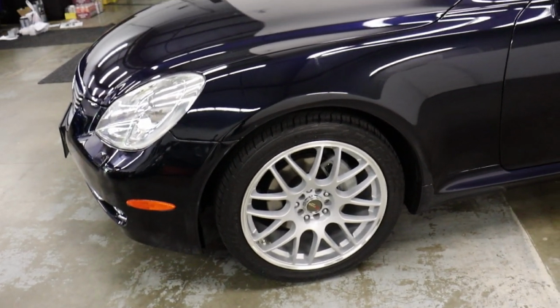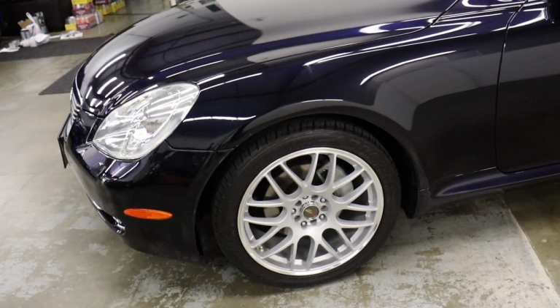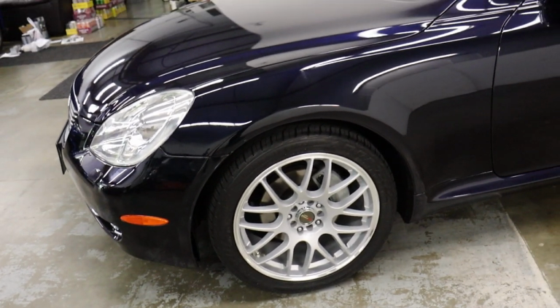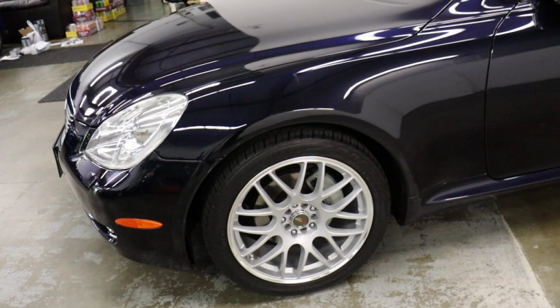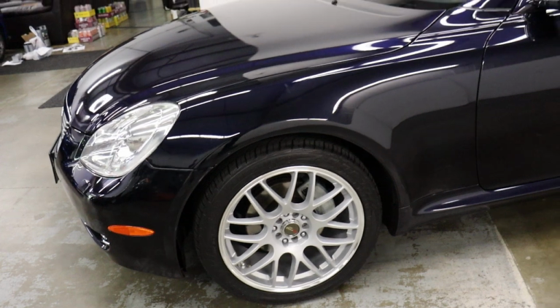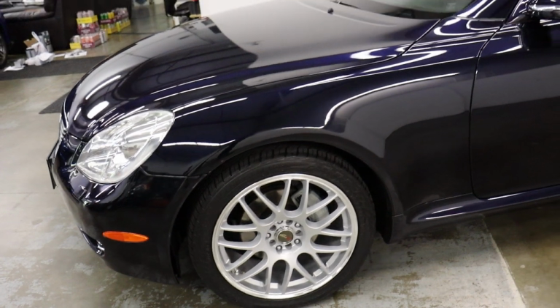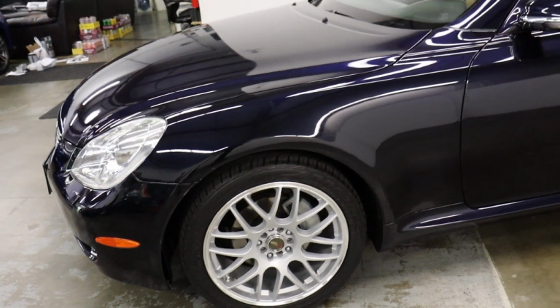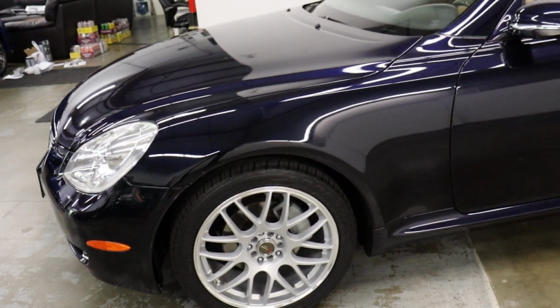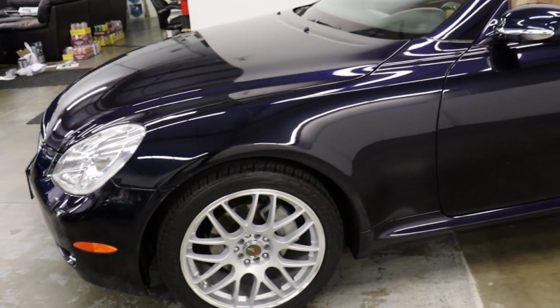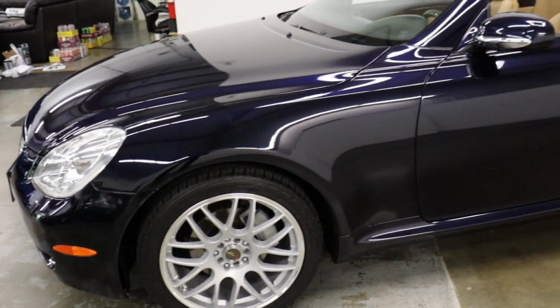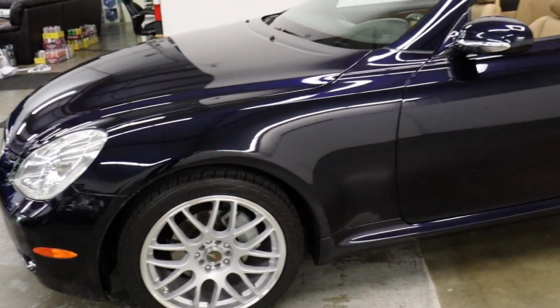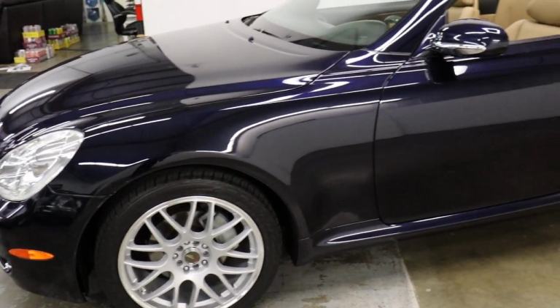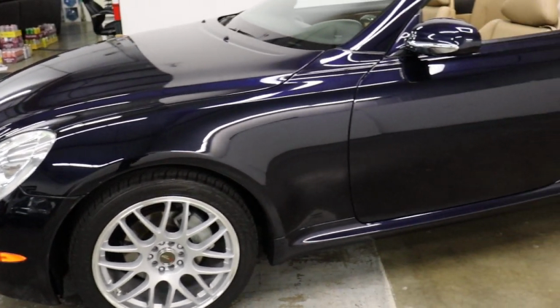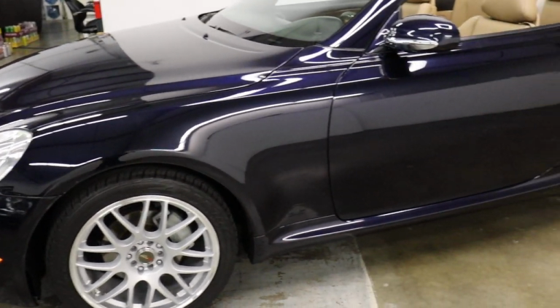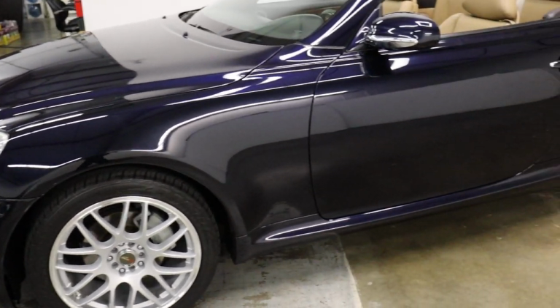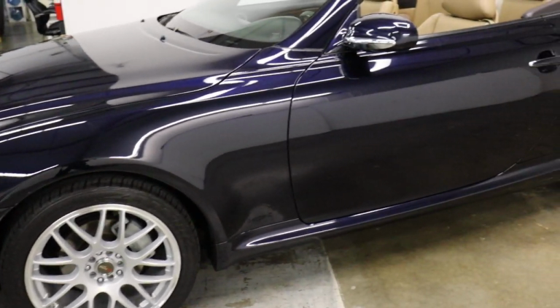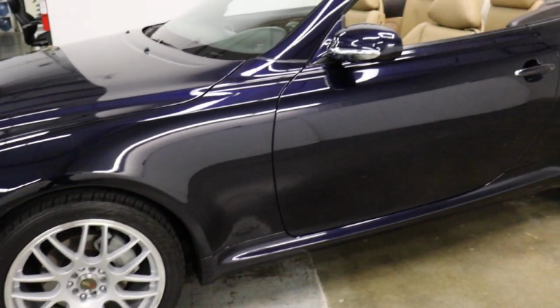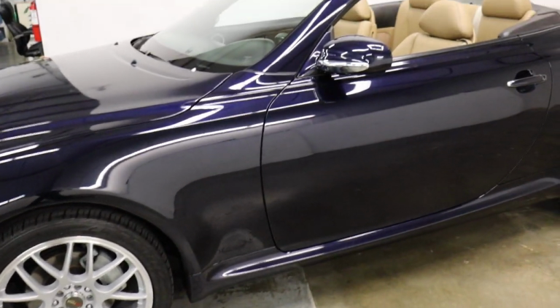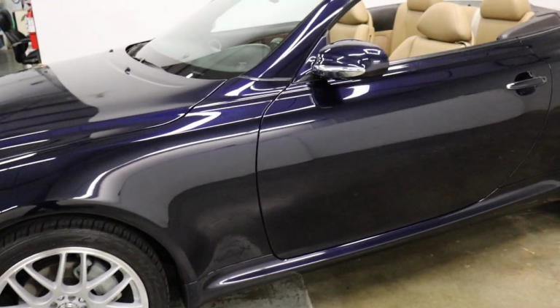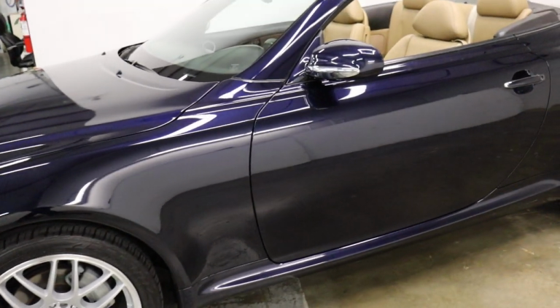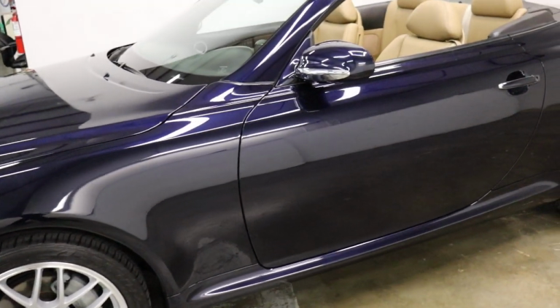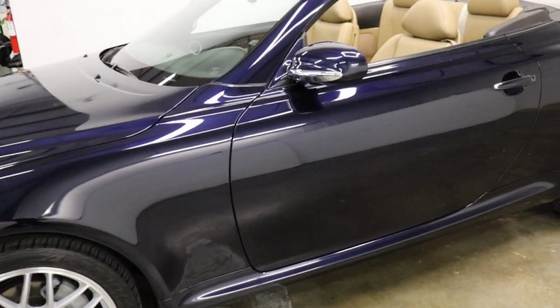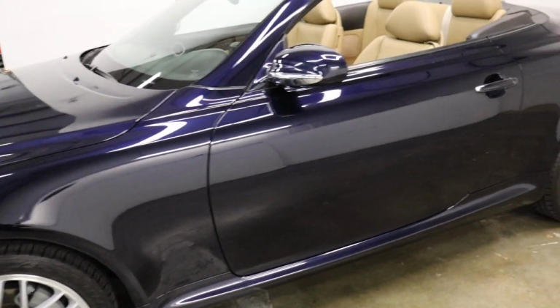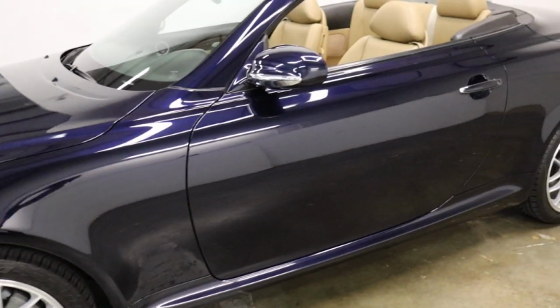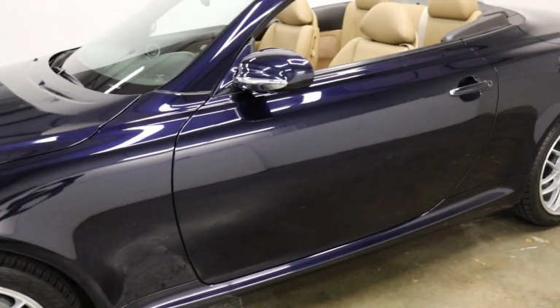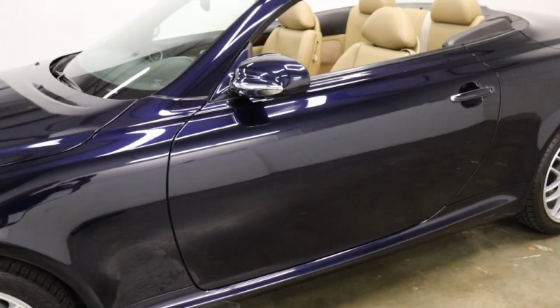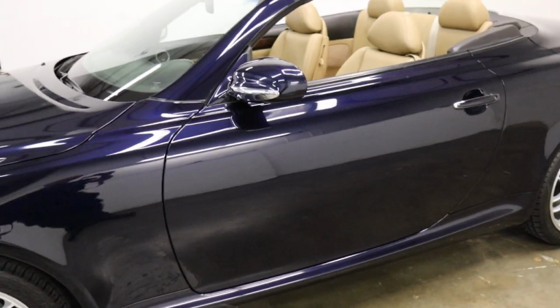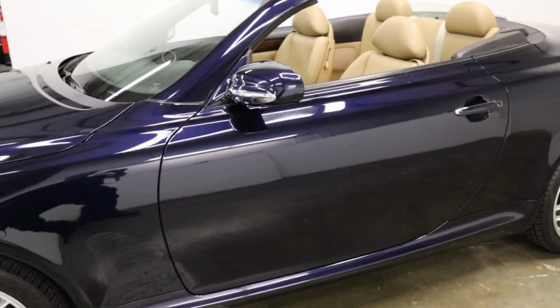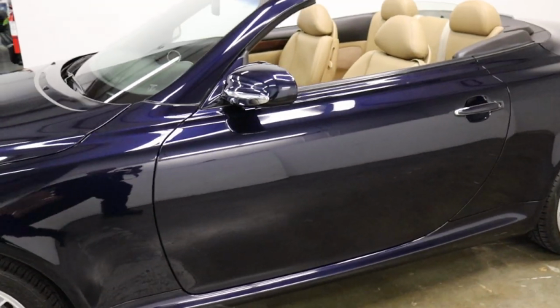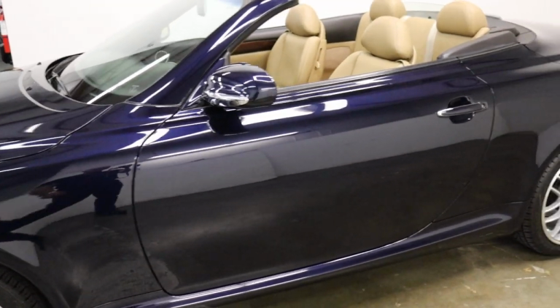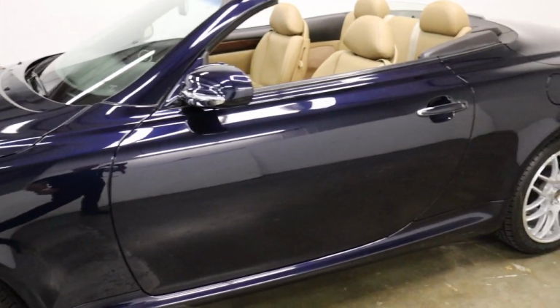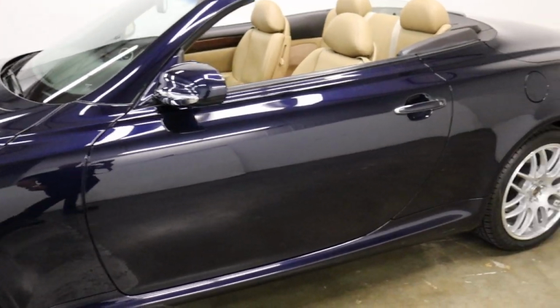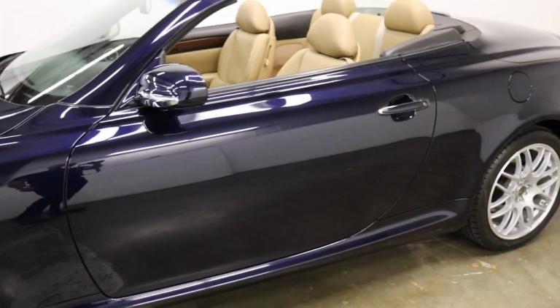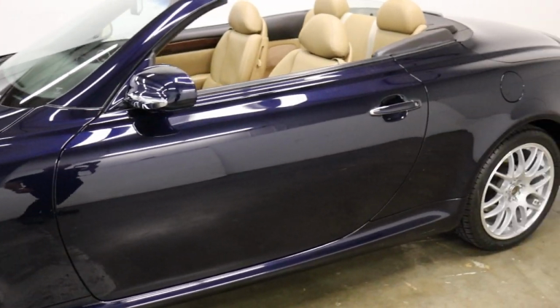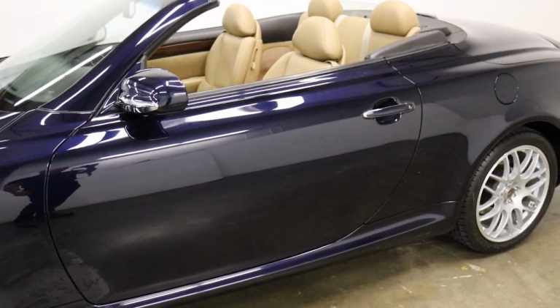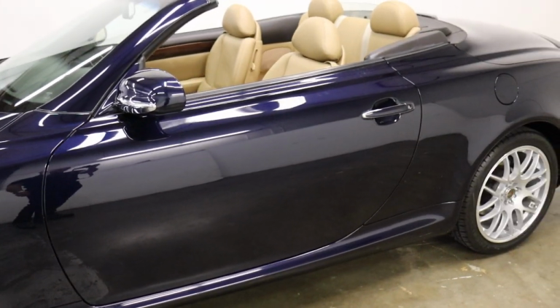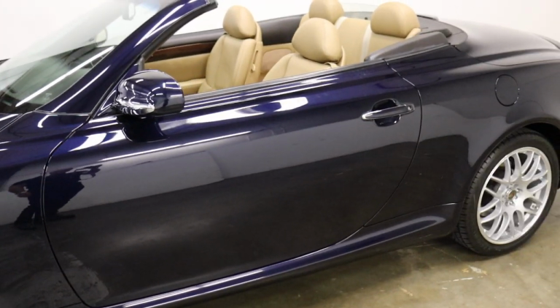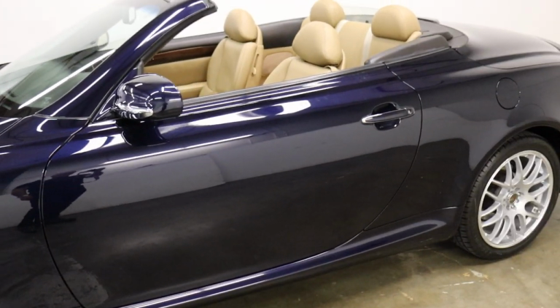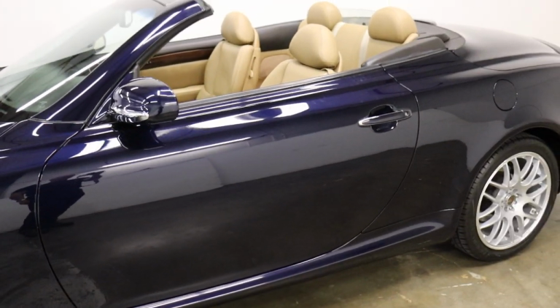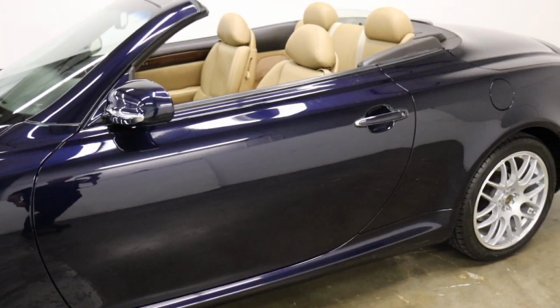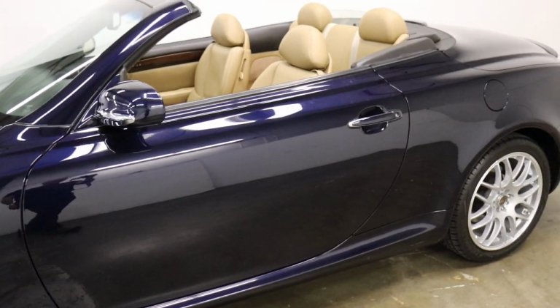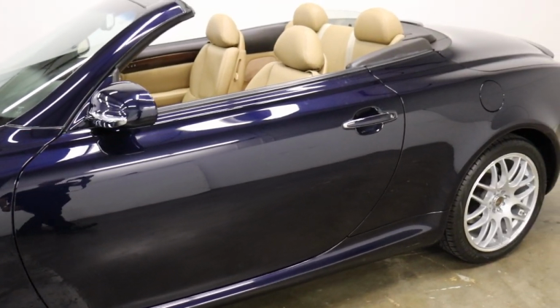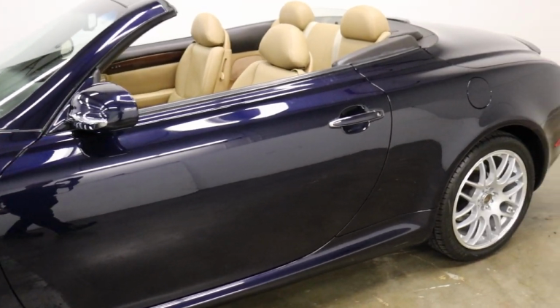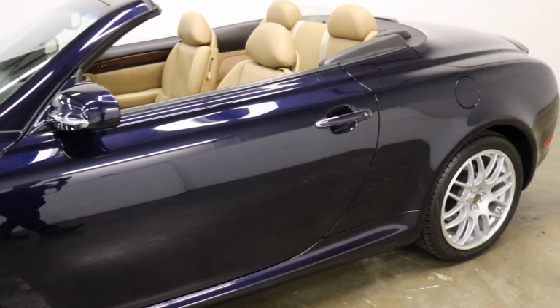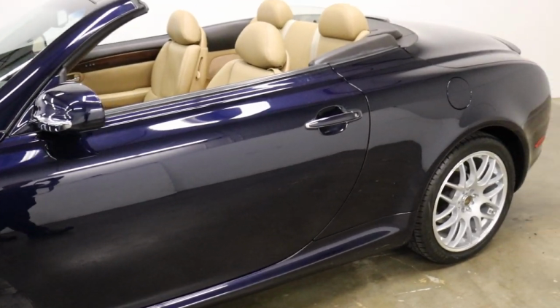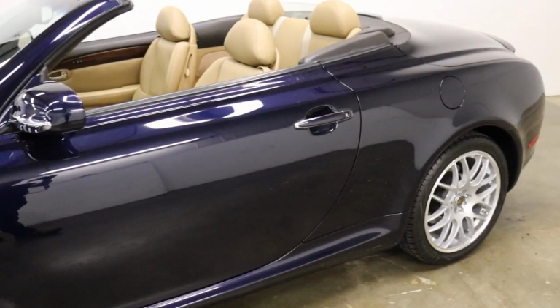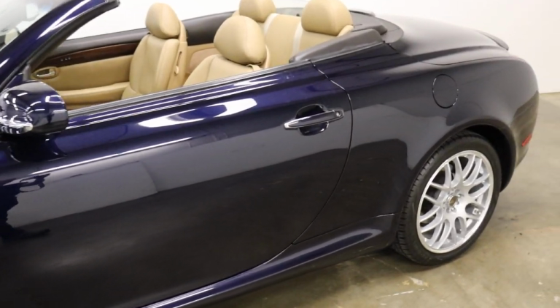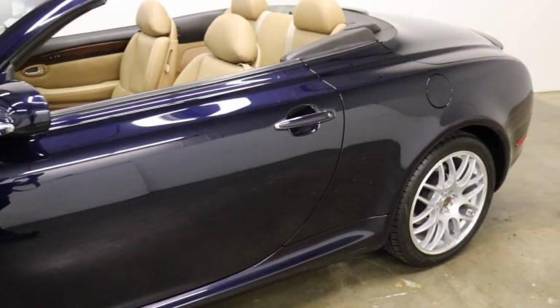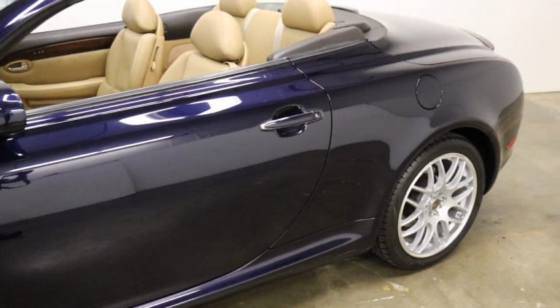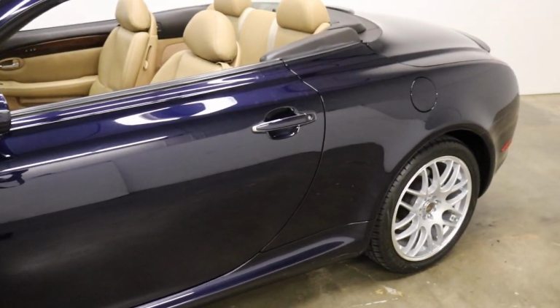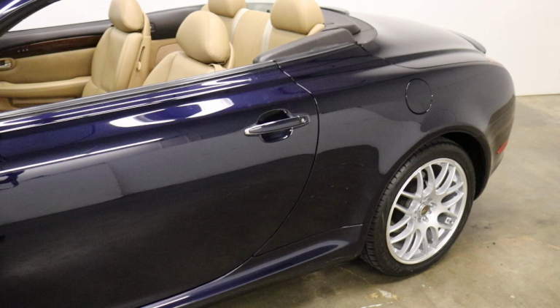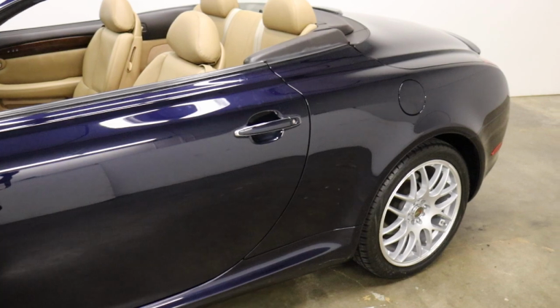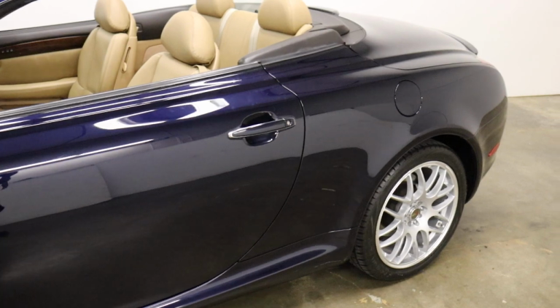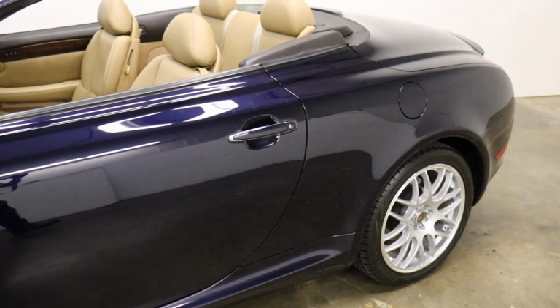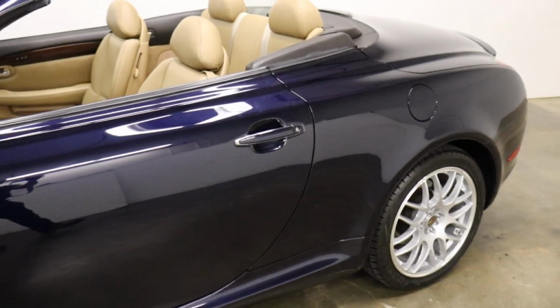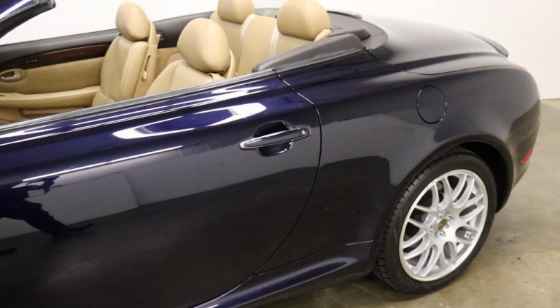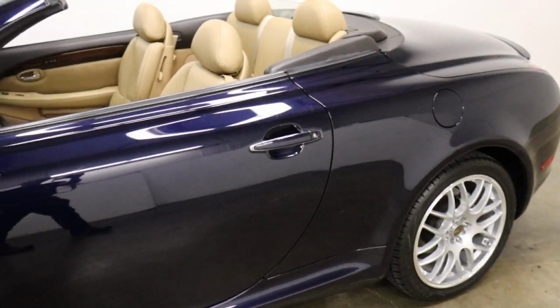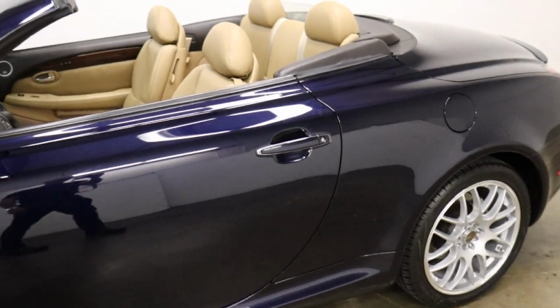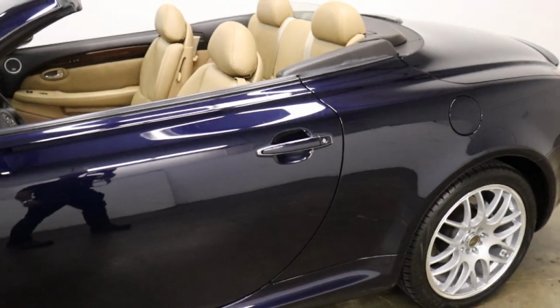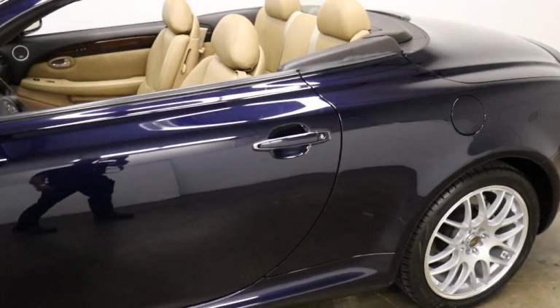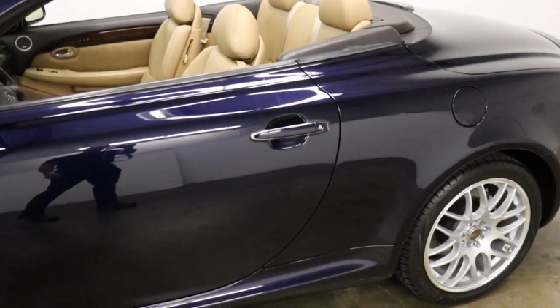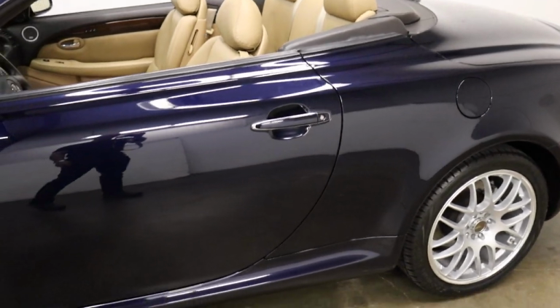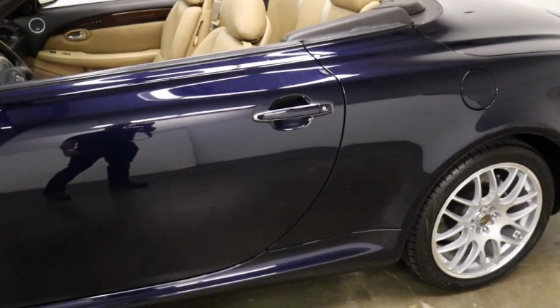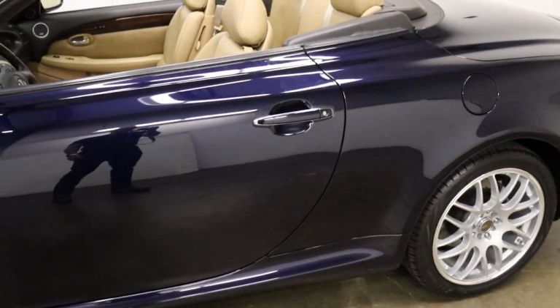It's got new tires on it. We just put TPMS sensors in — the batteries on the other ones had gone out.